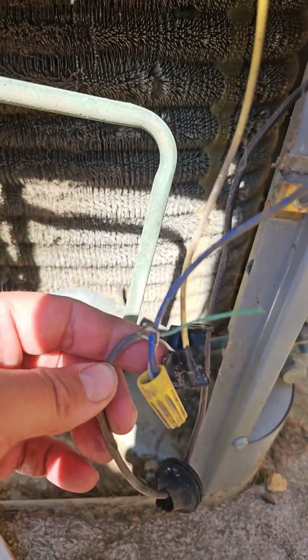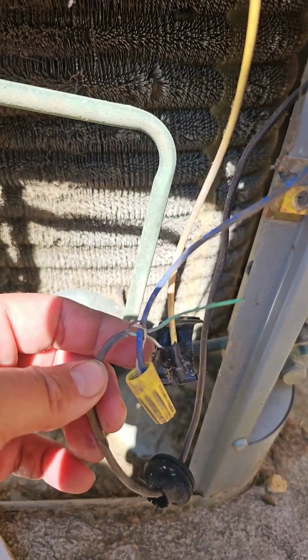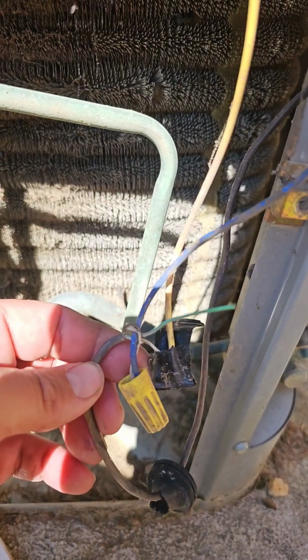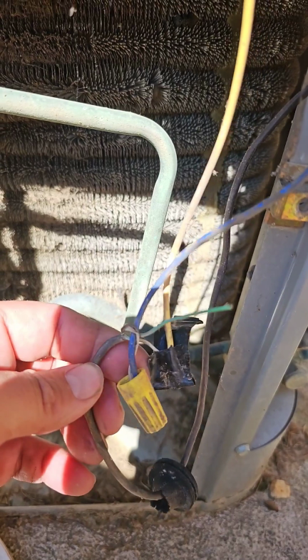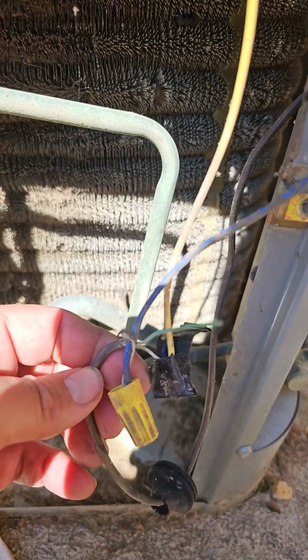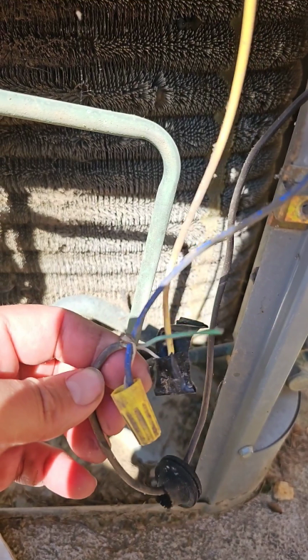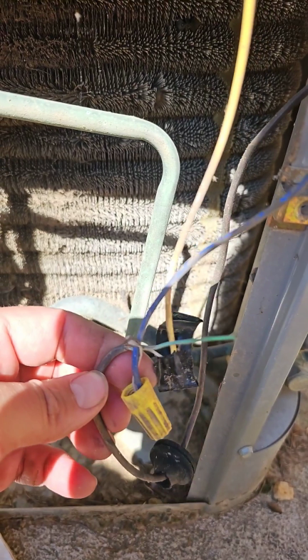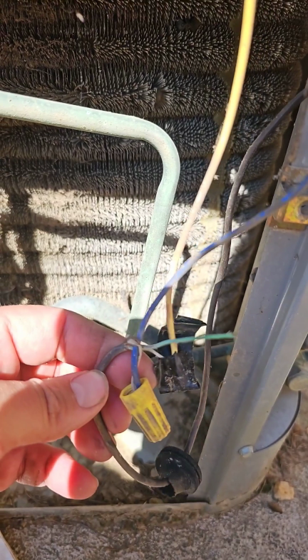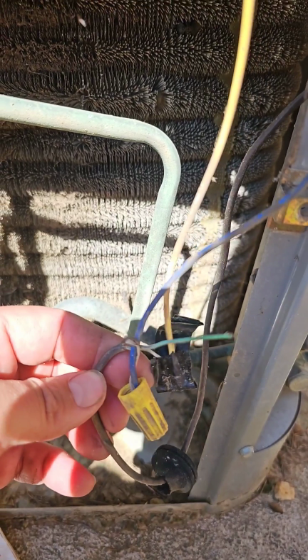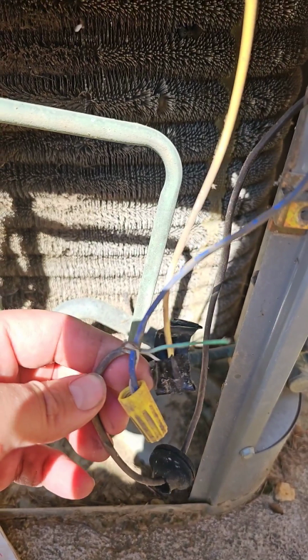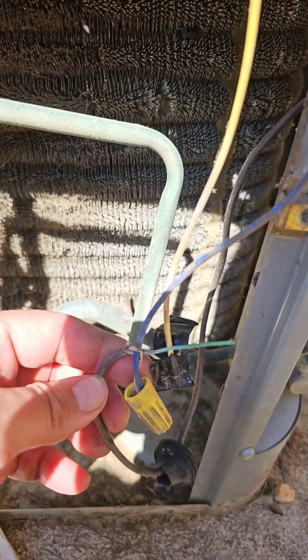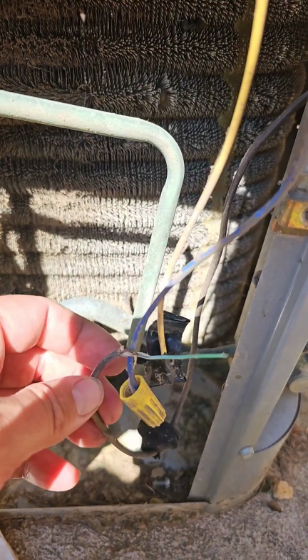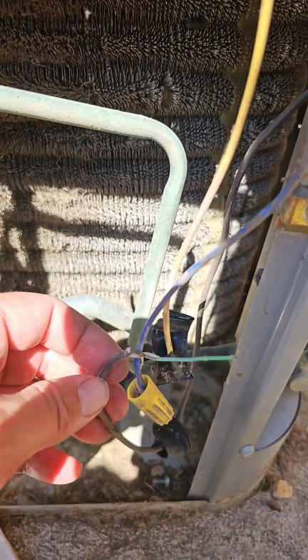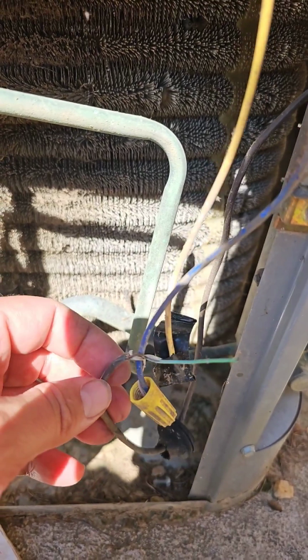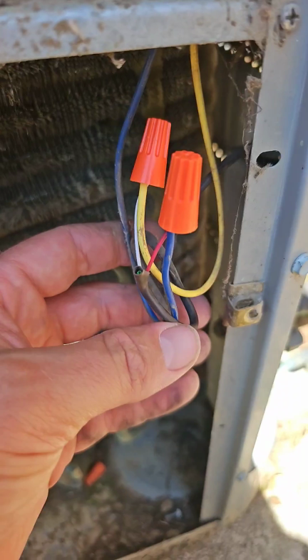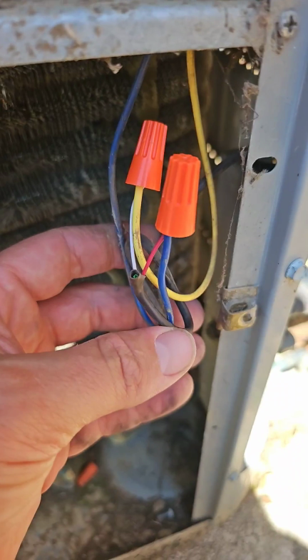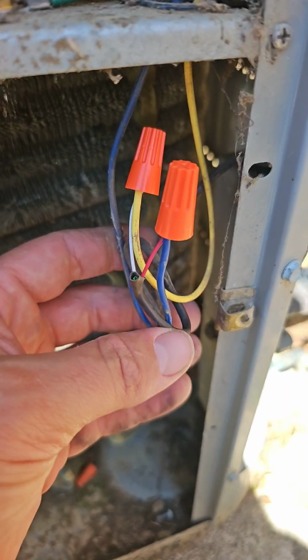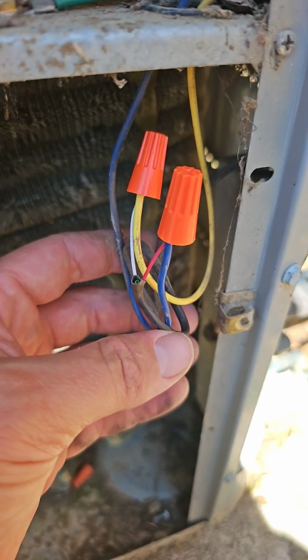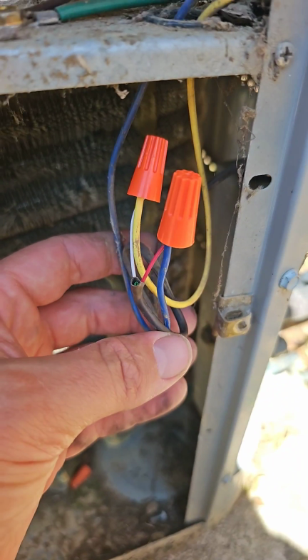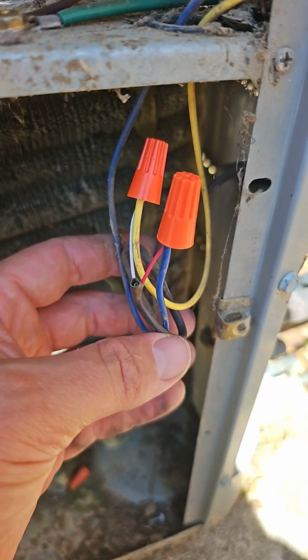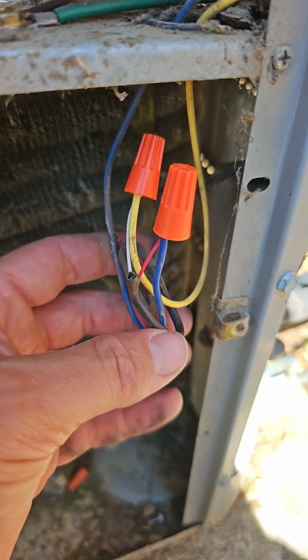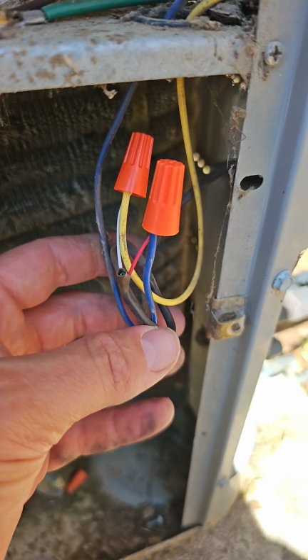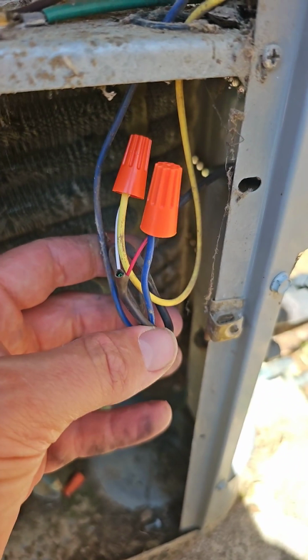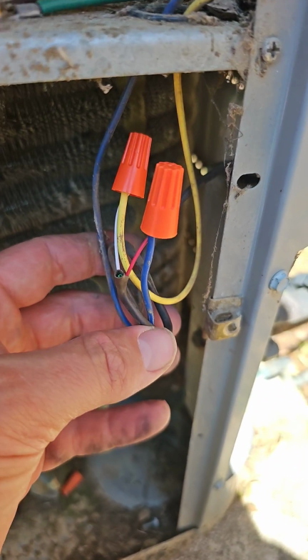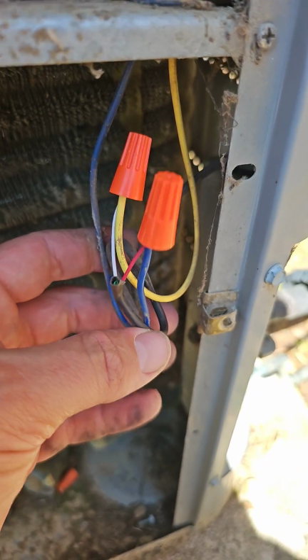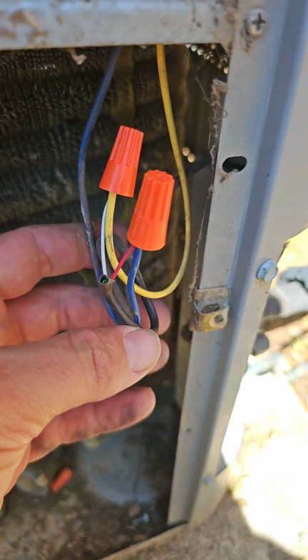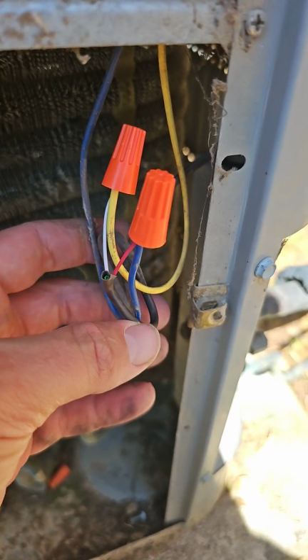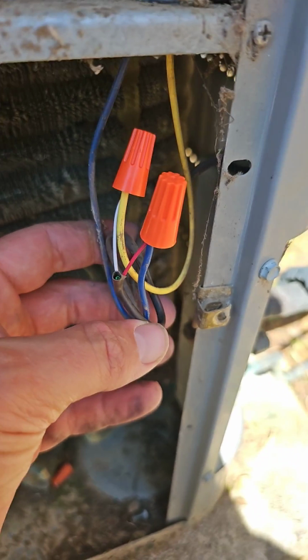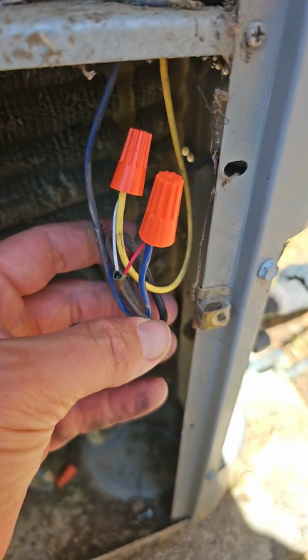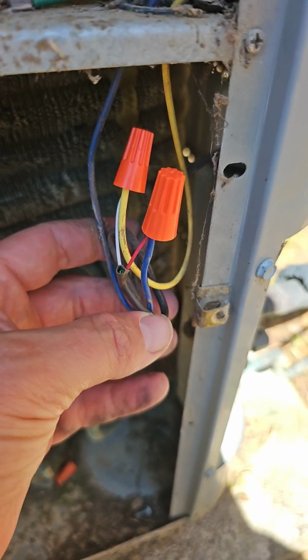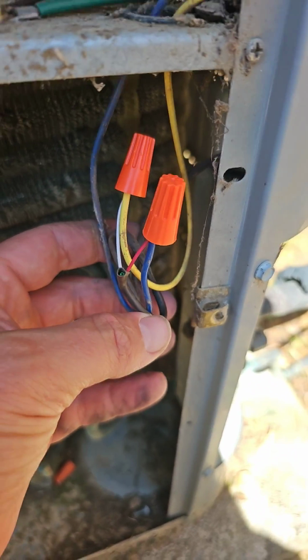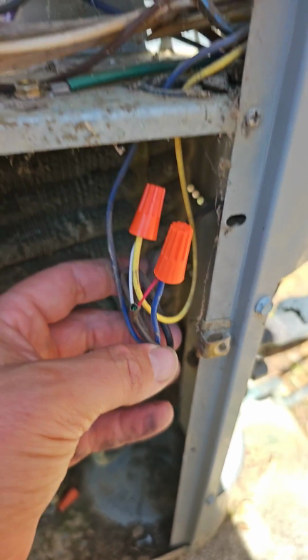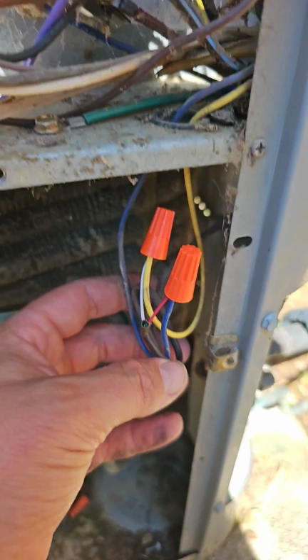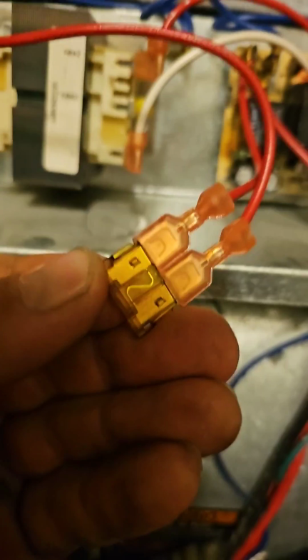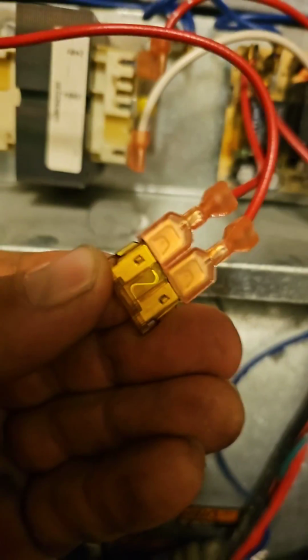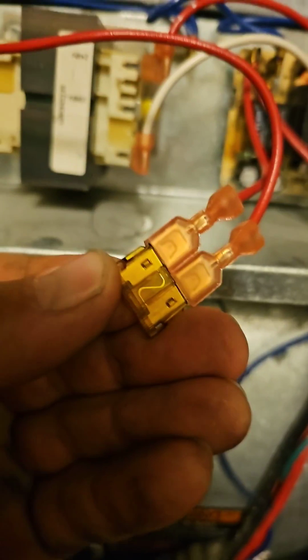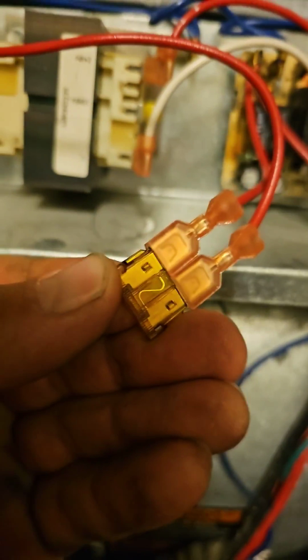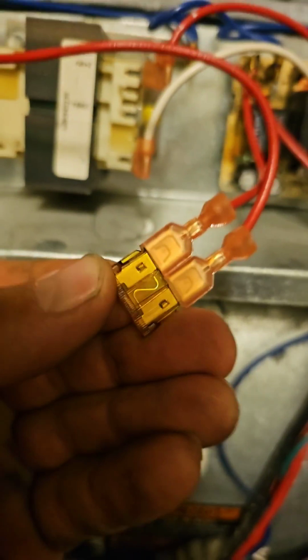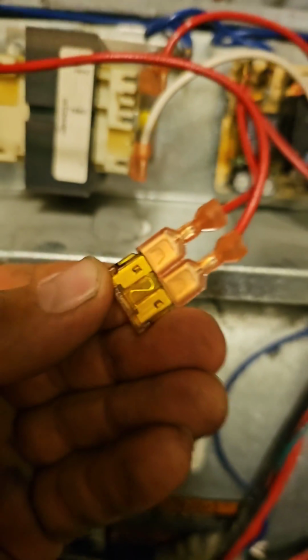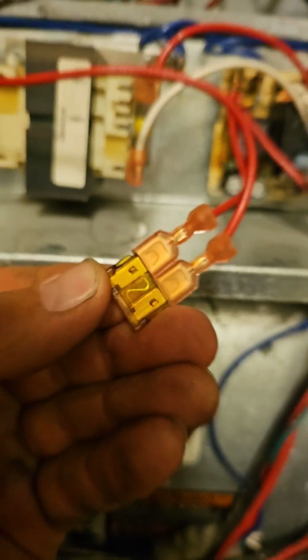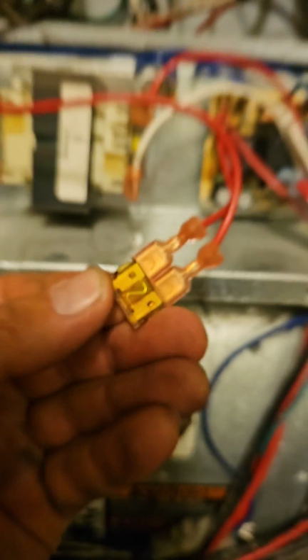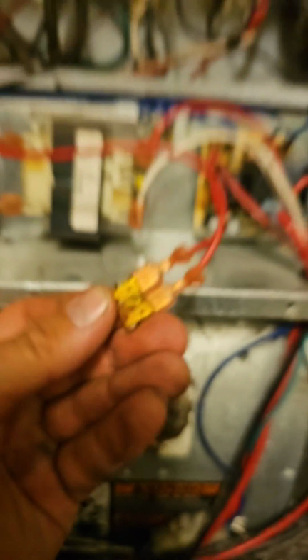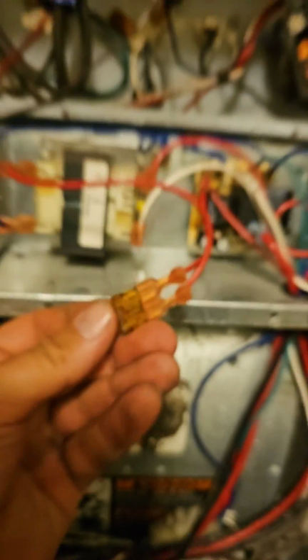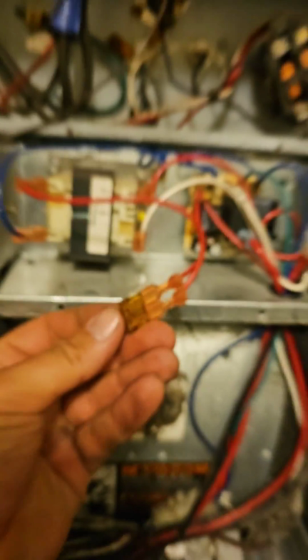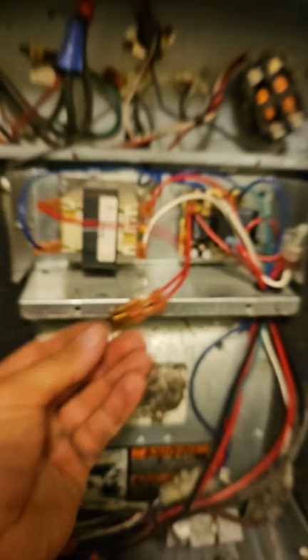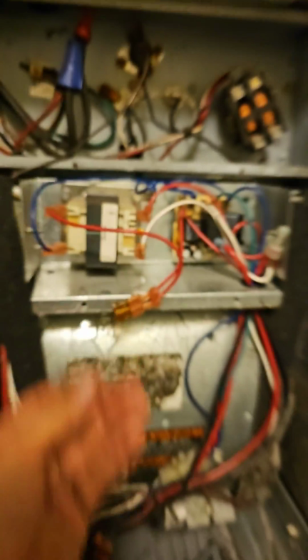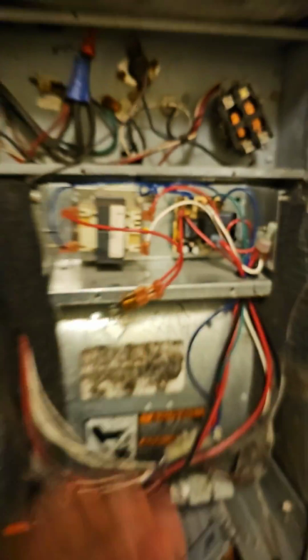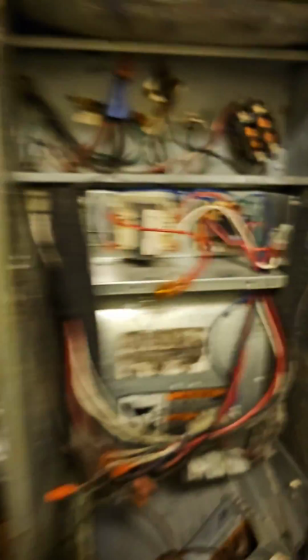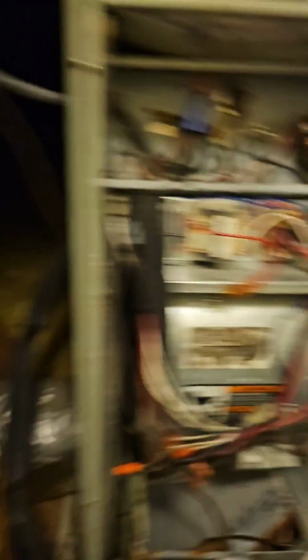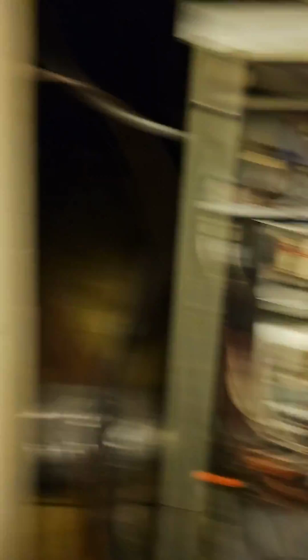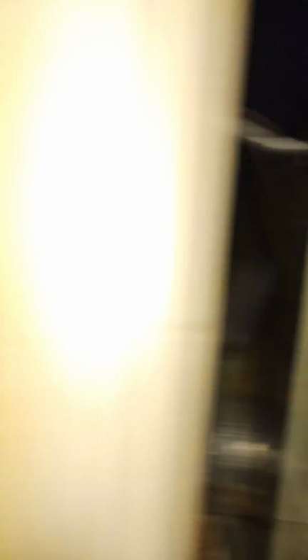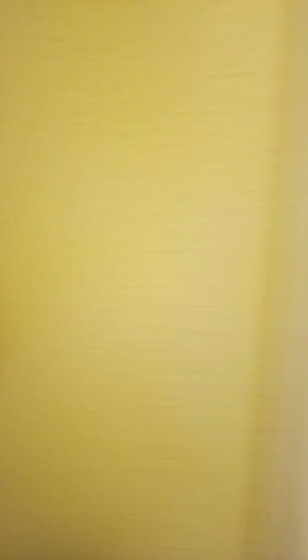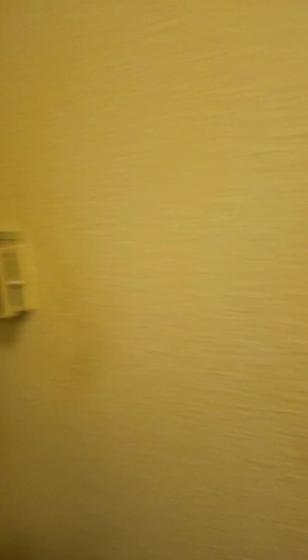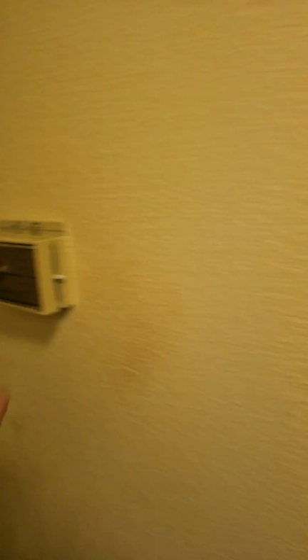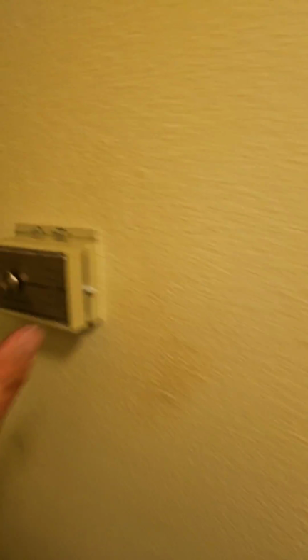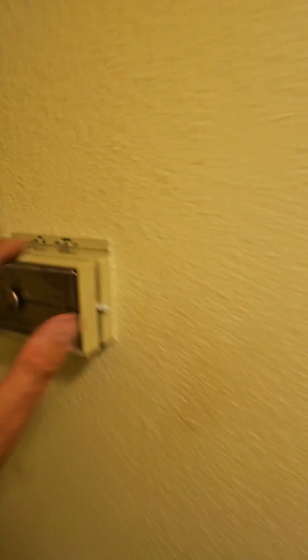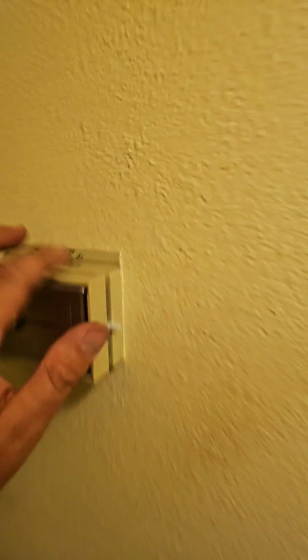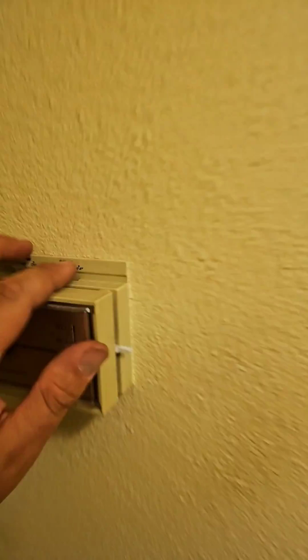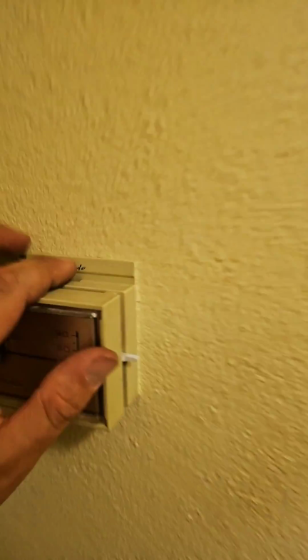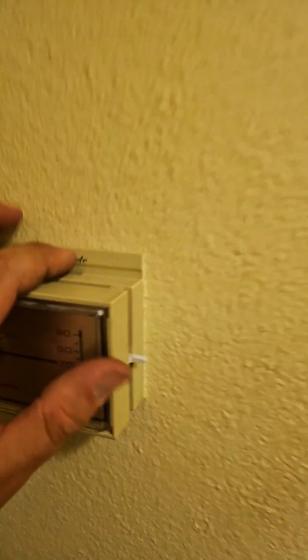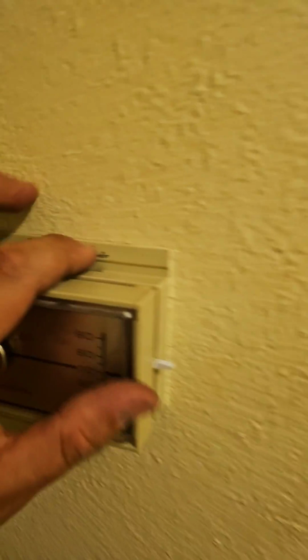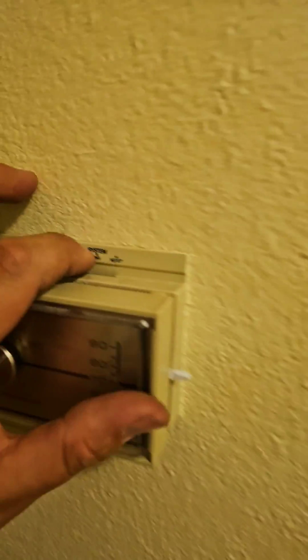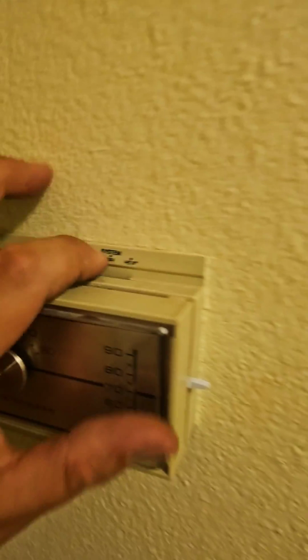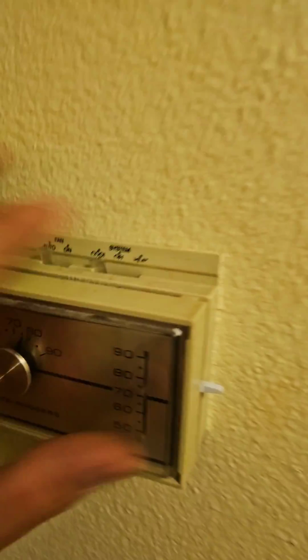Now I'm going to re-splice it. That's much better. New fuse in place. Turn it on cooling.